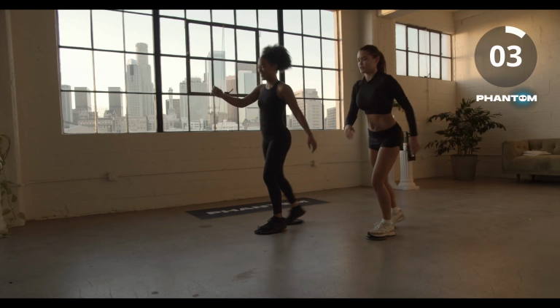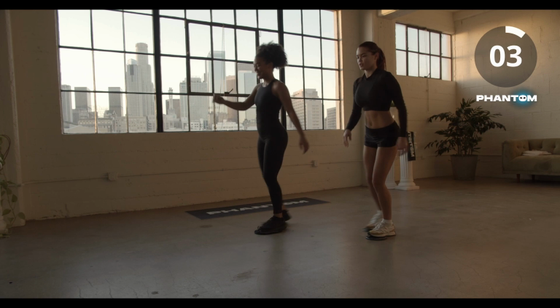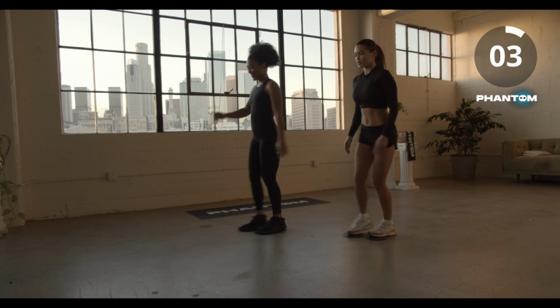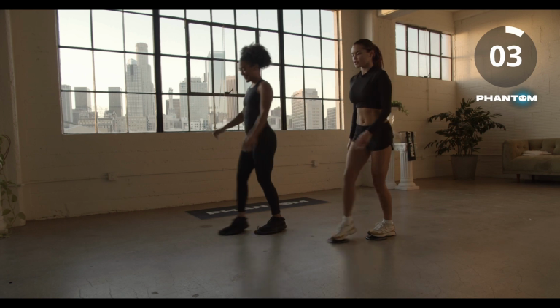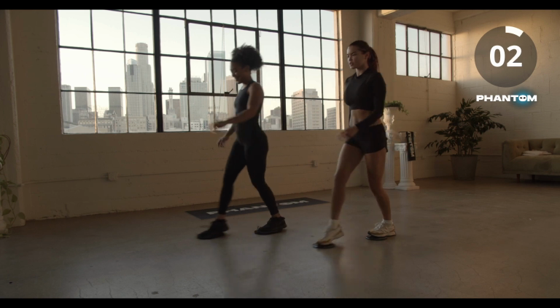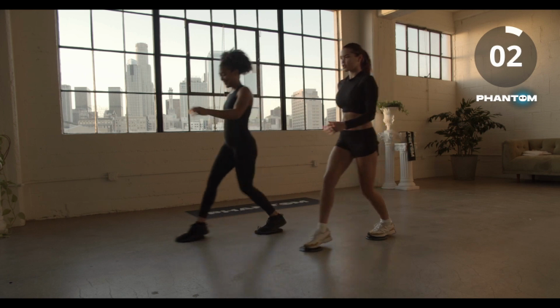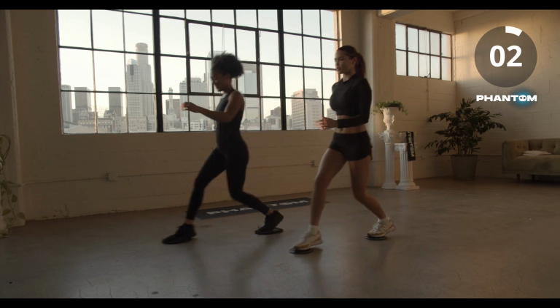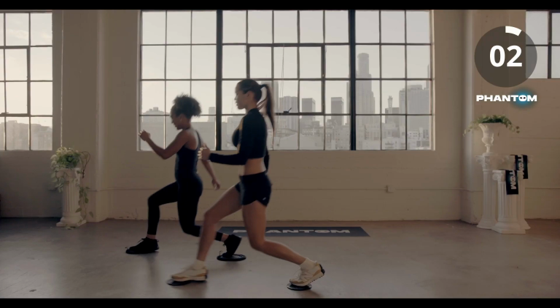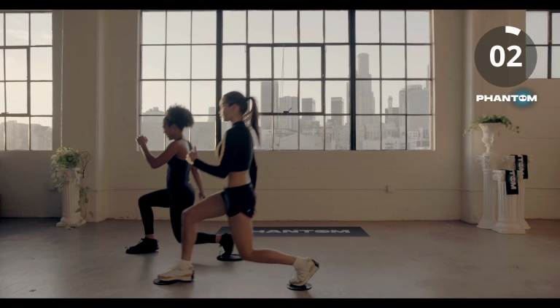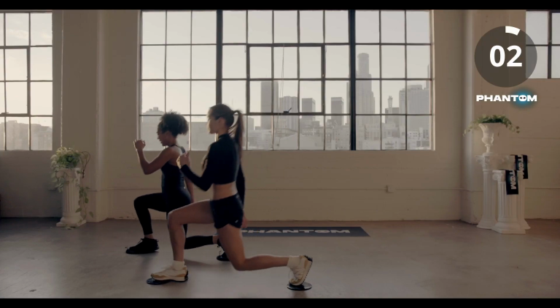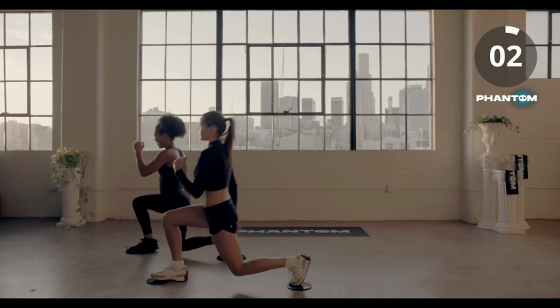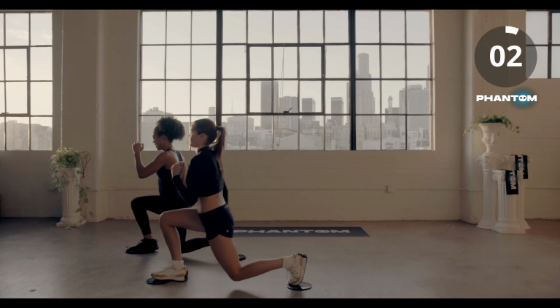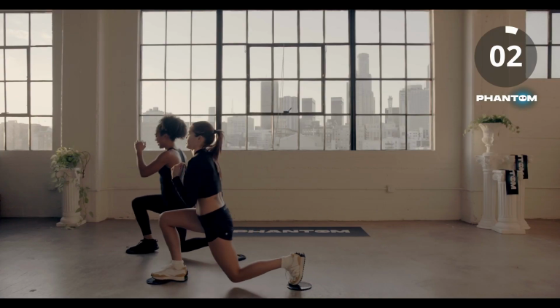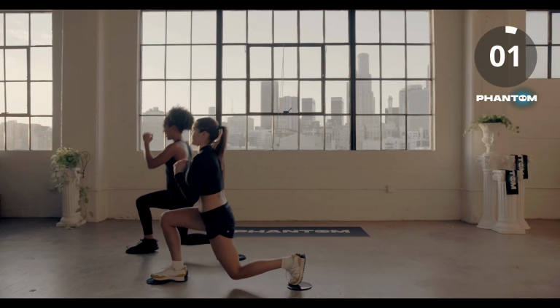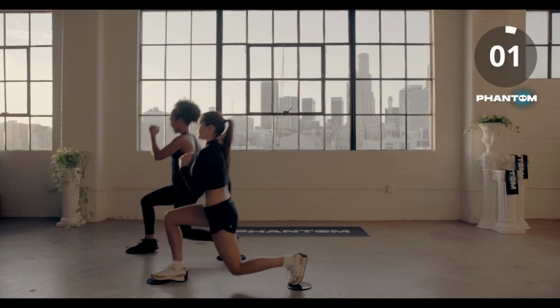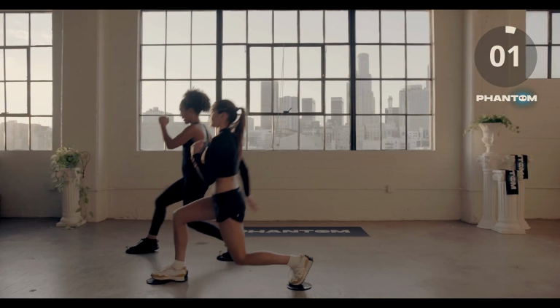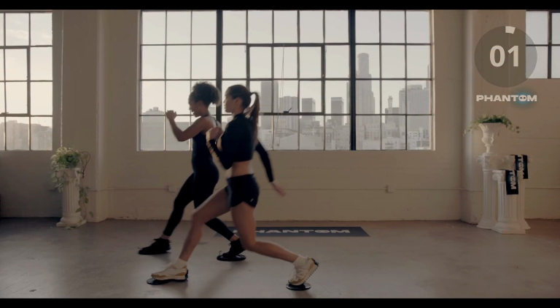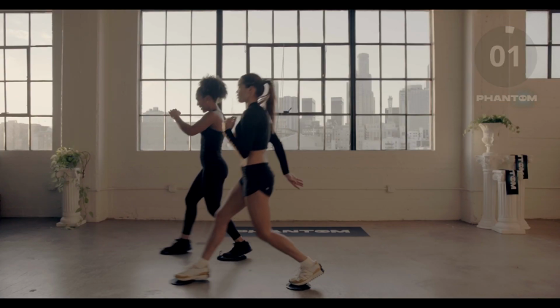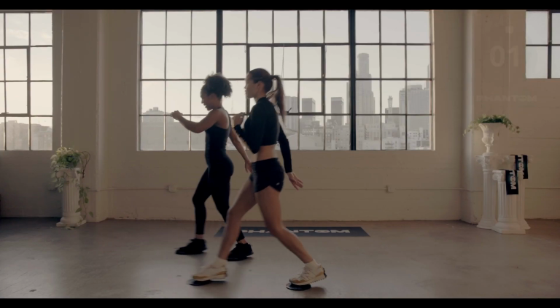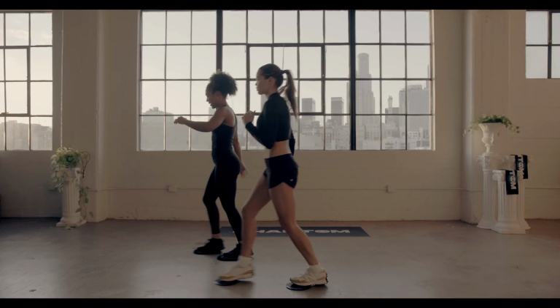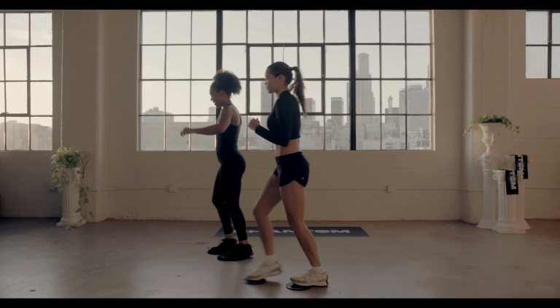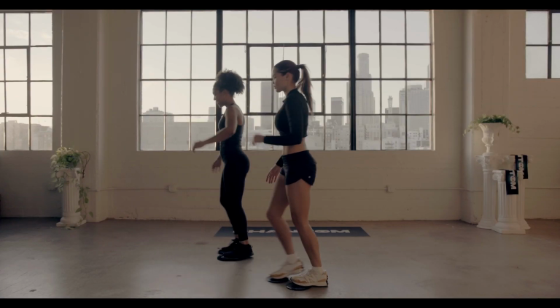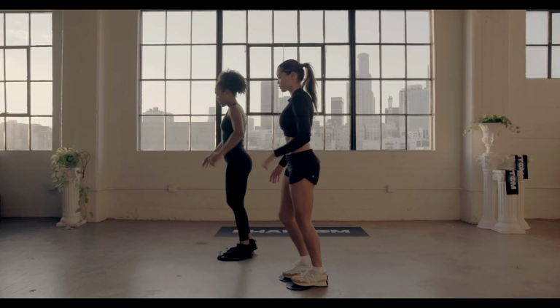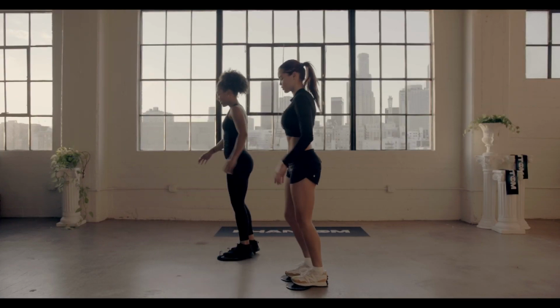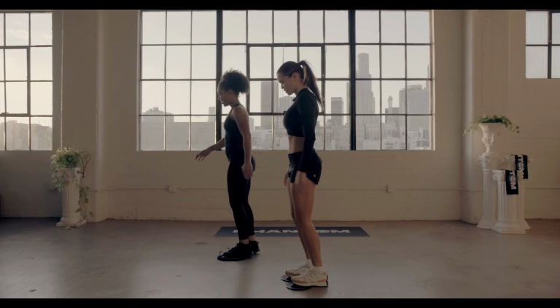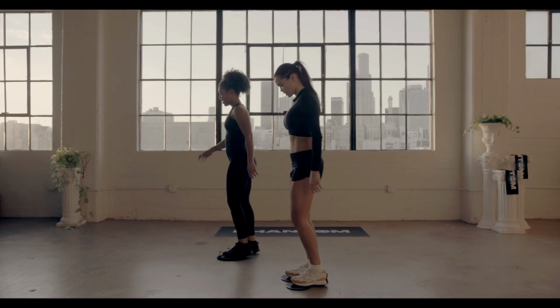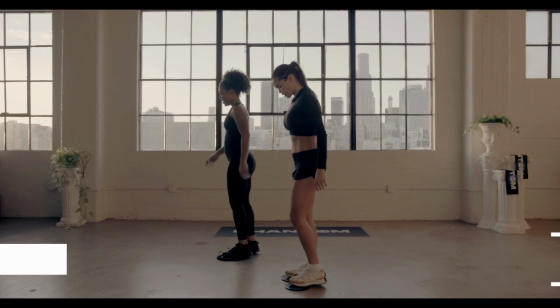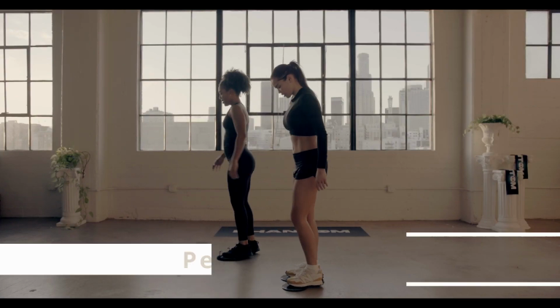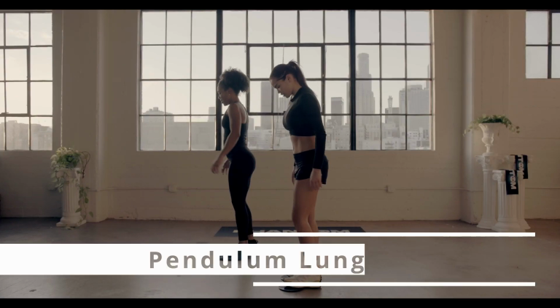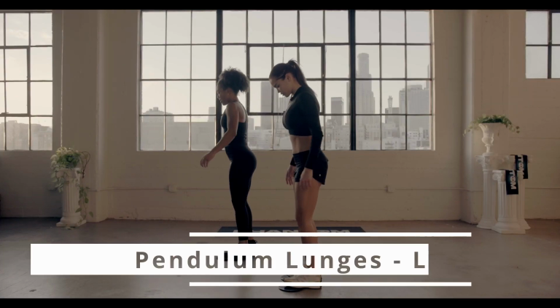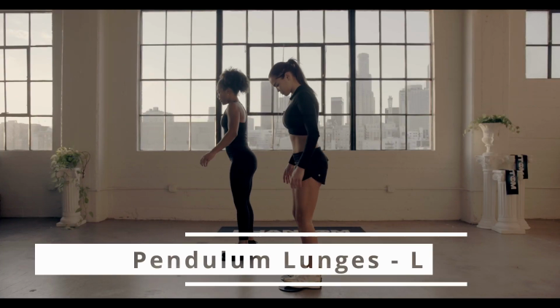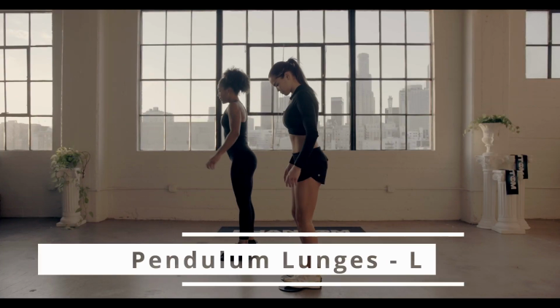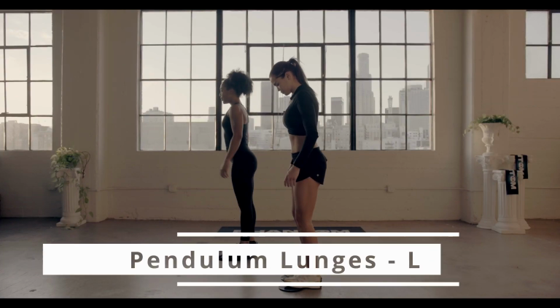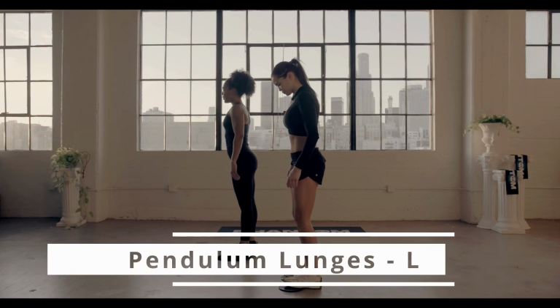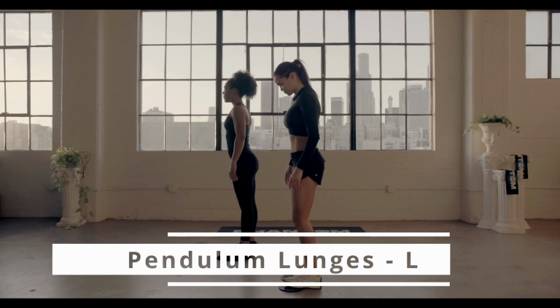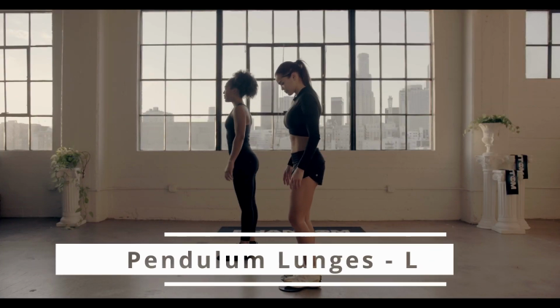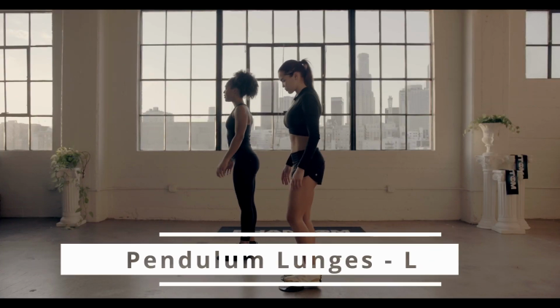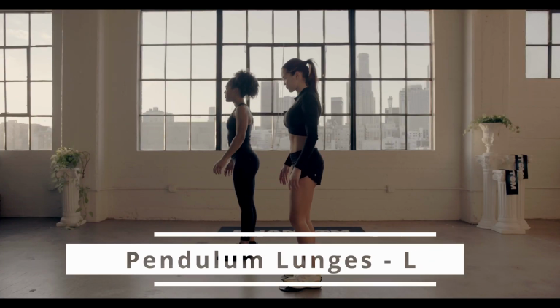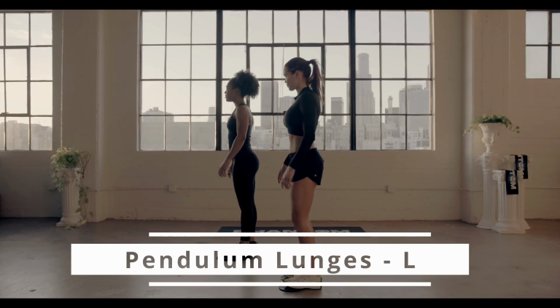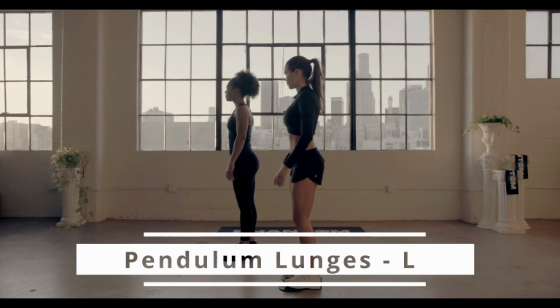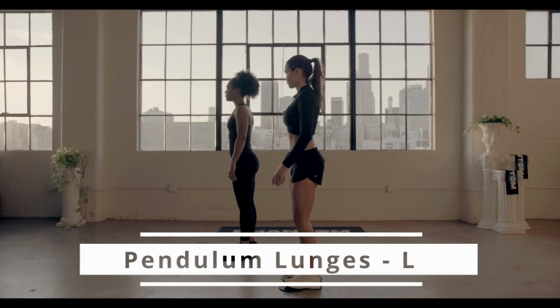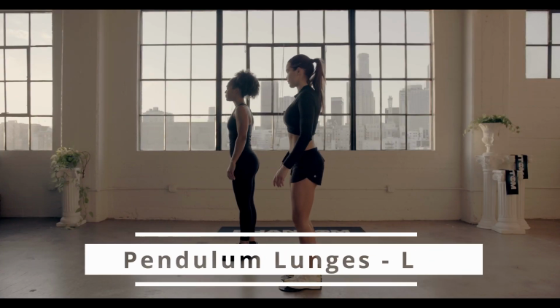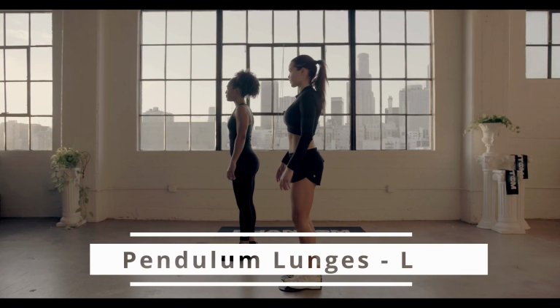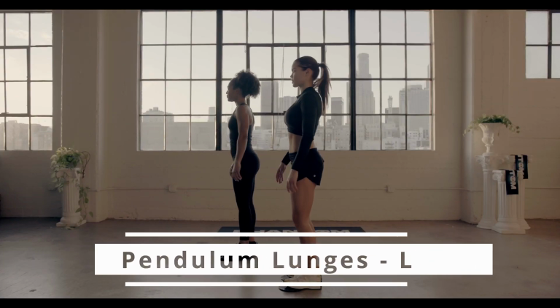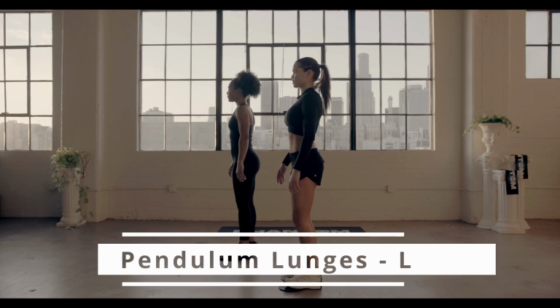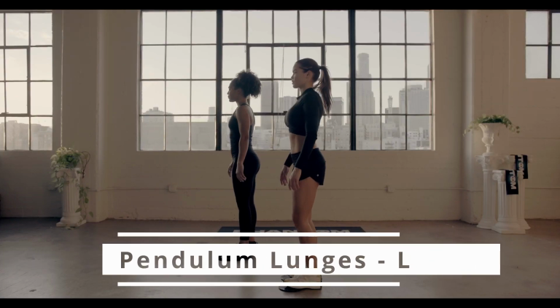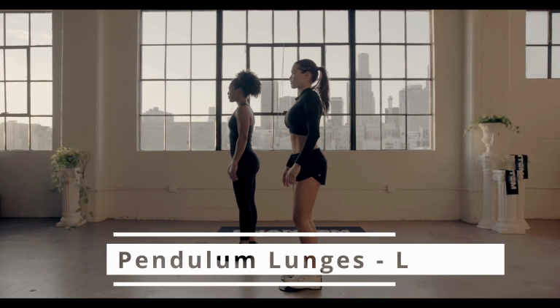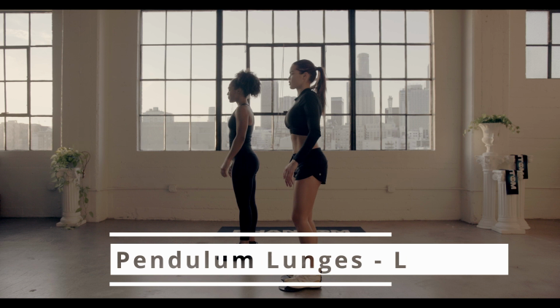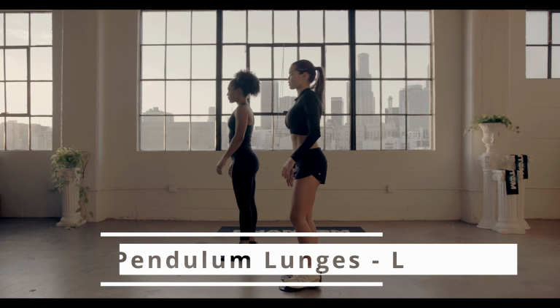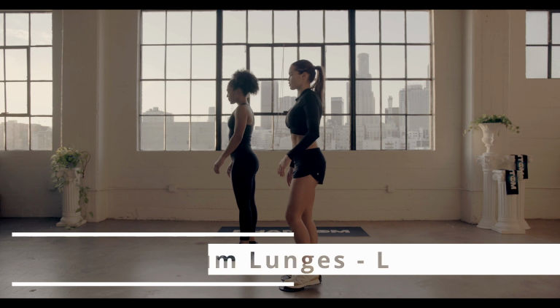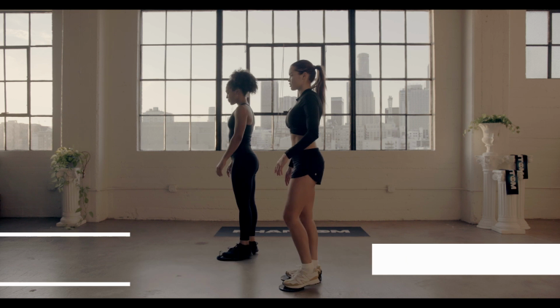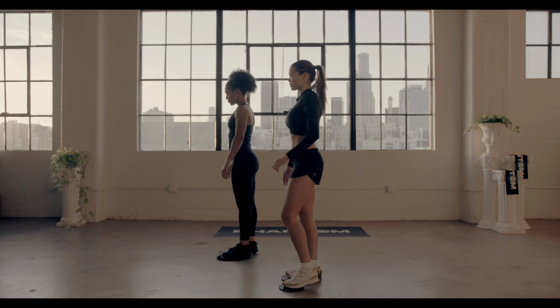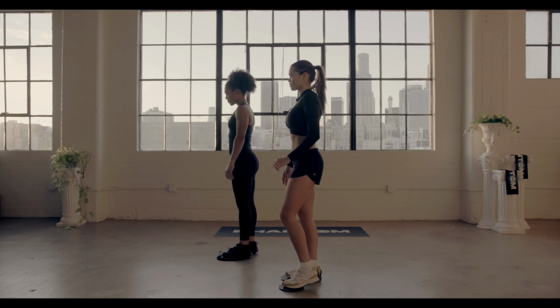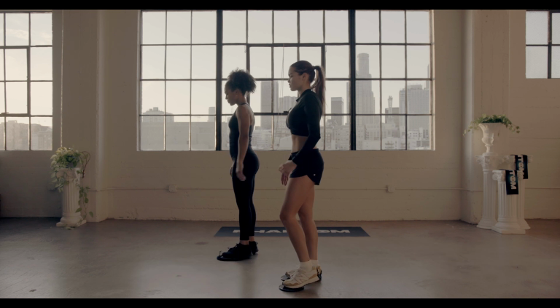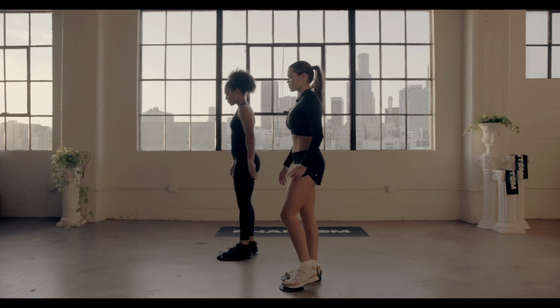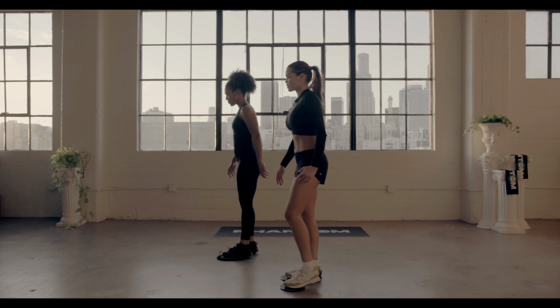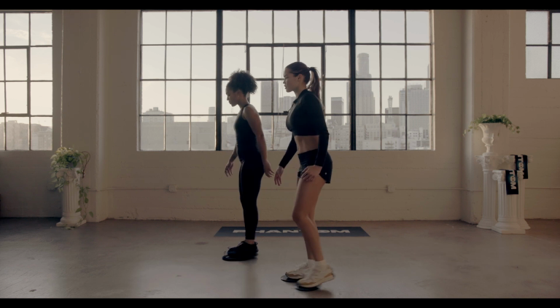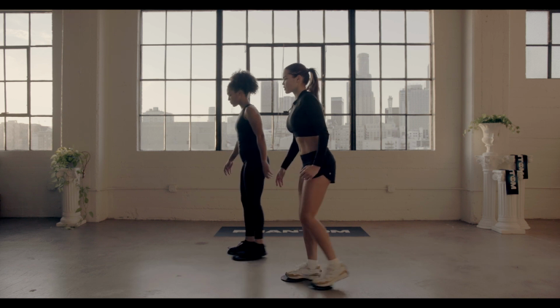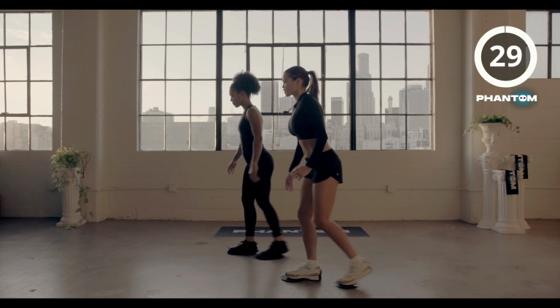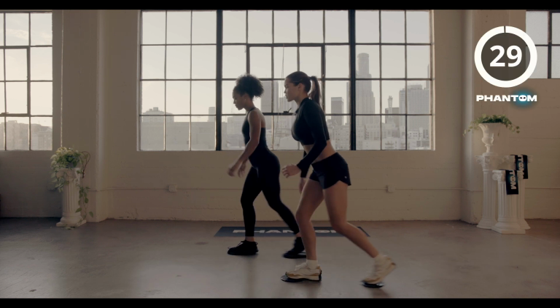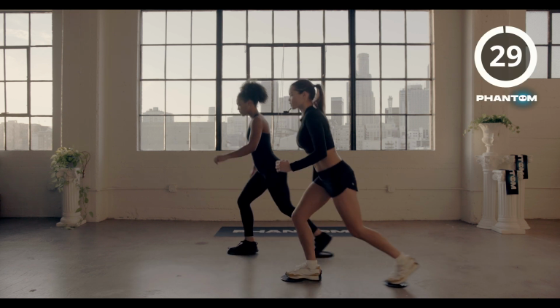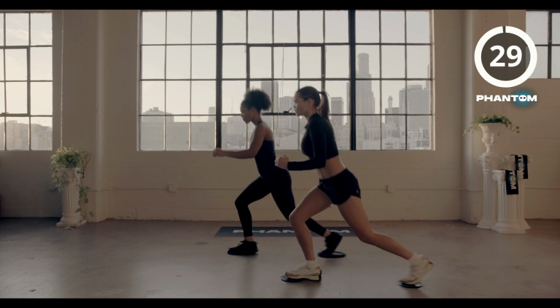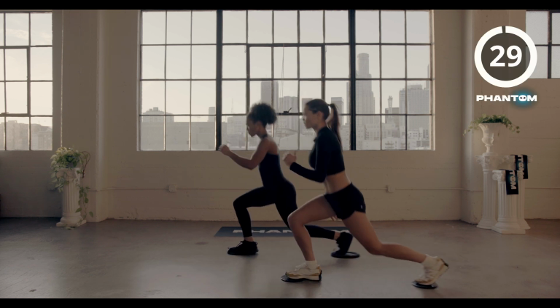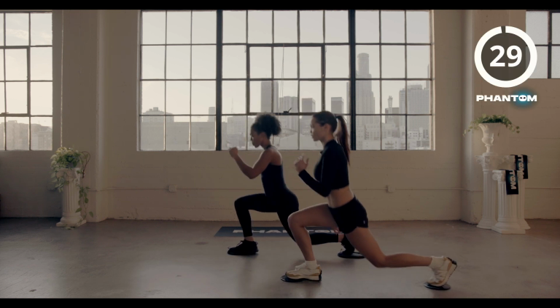Three, two, and time. Let's switch it over to the left leg, going back in three, two, one. Let's hit it.